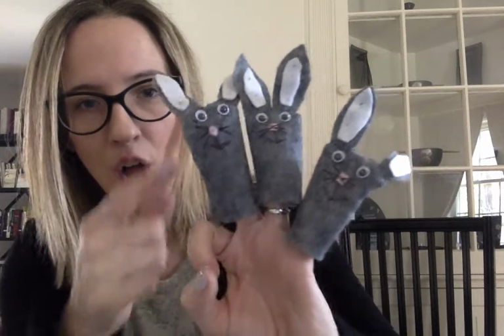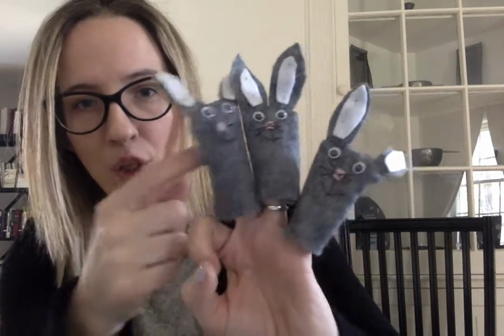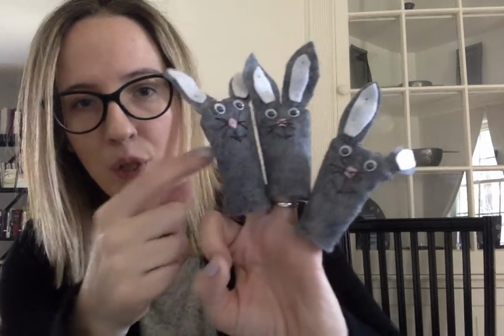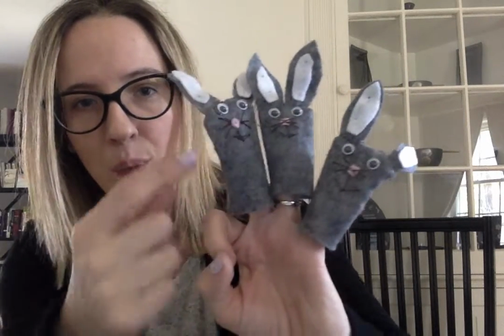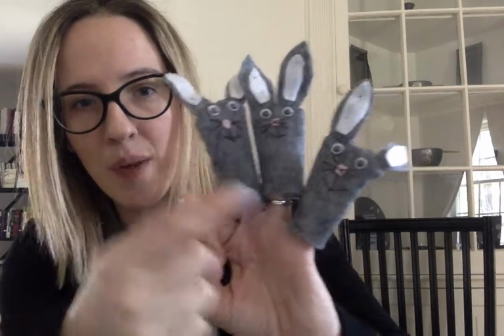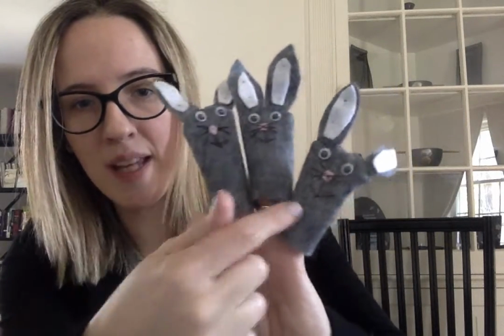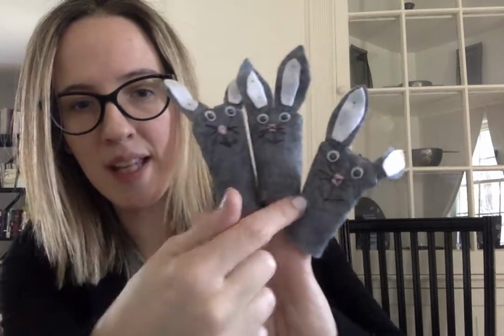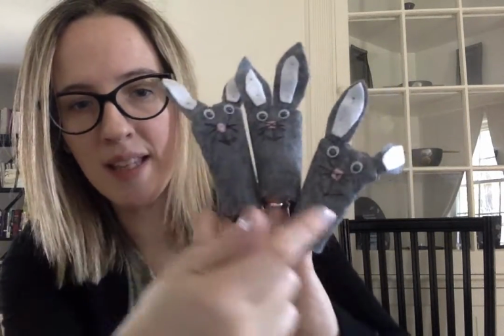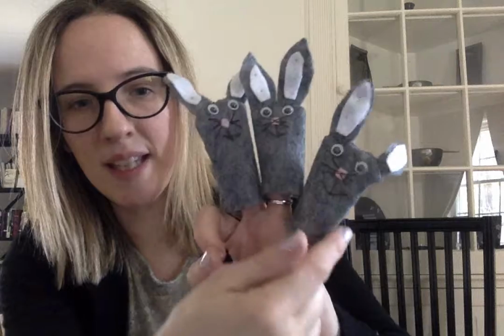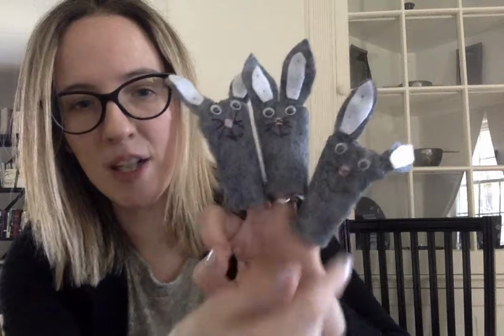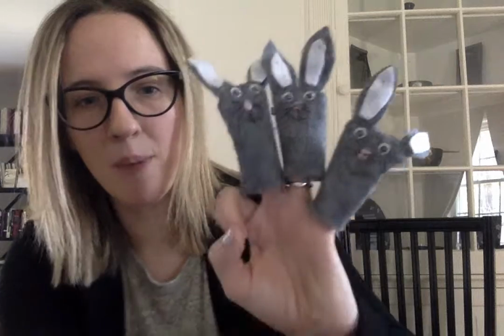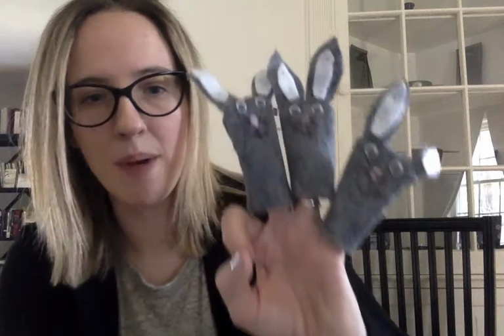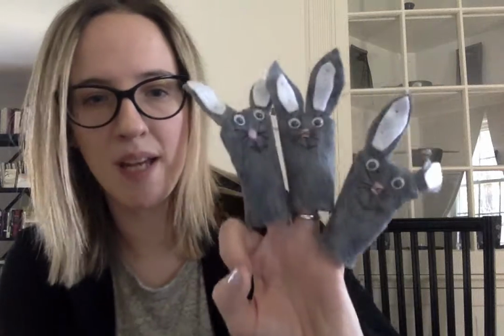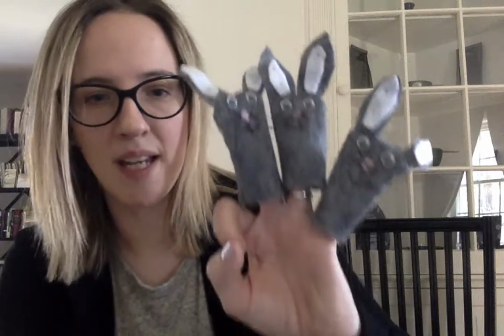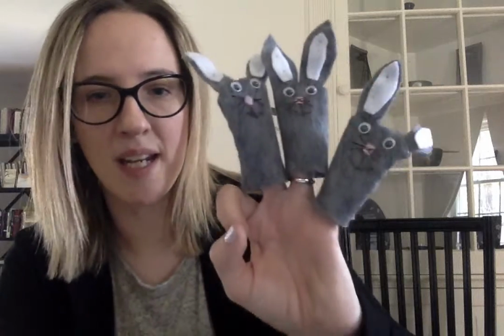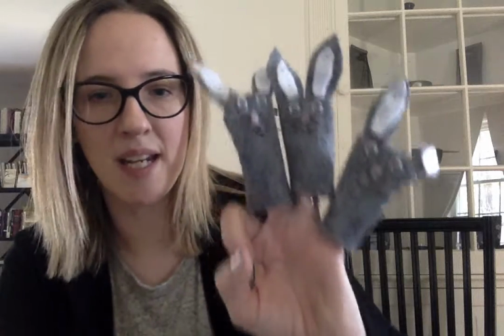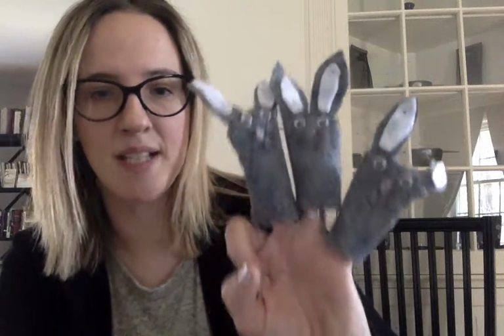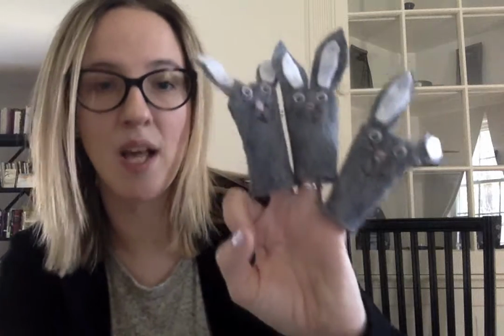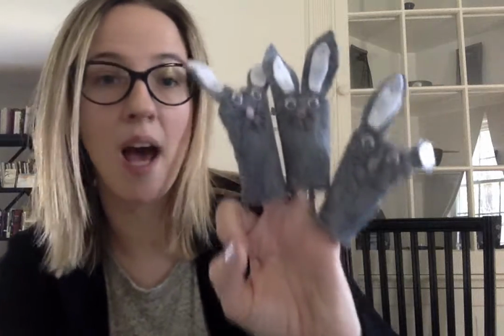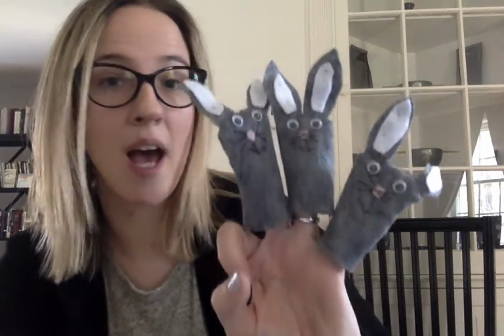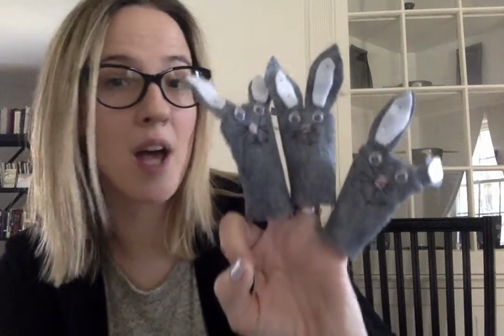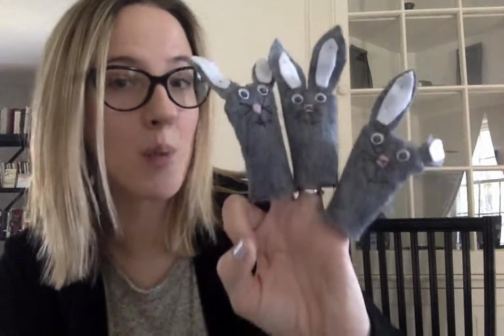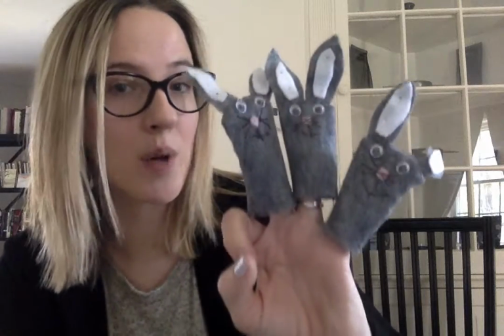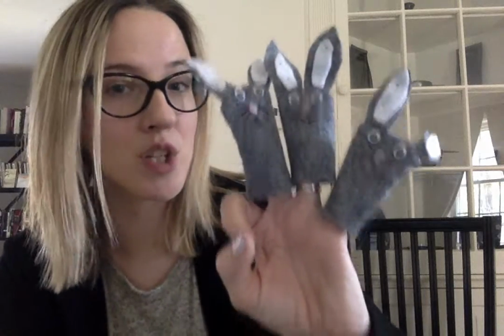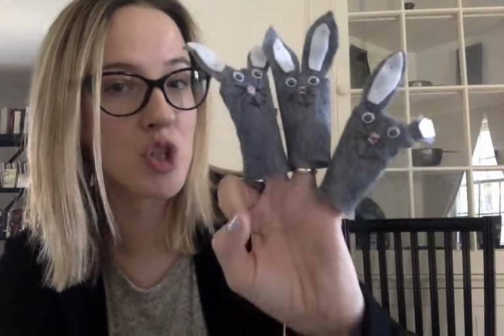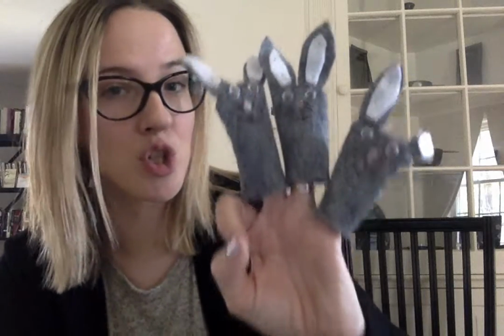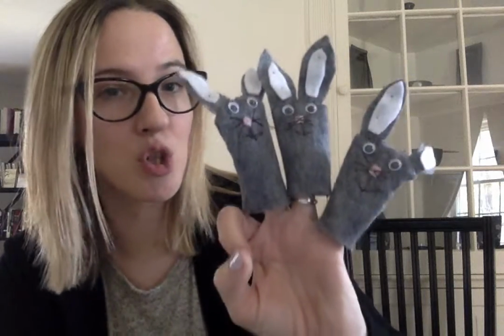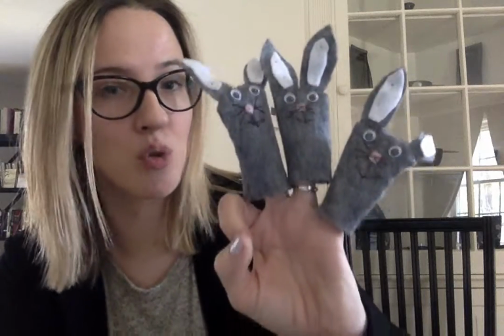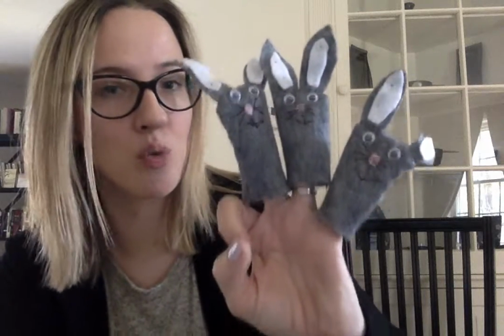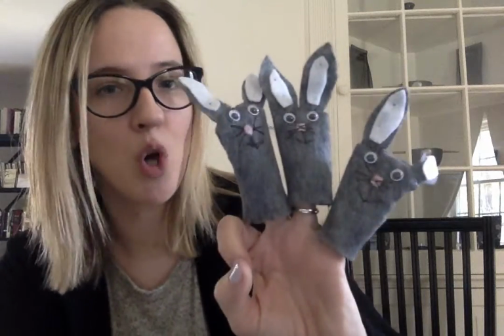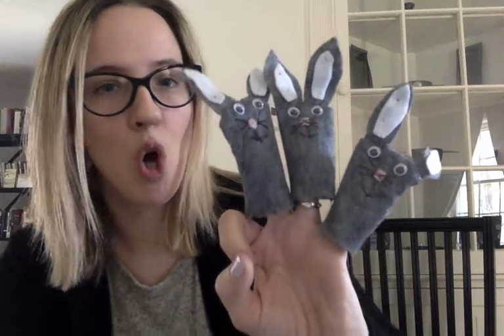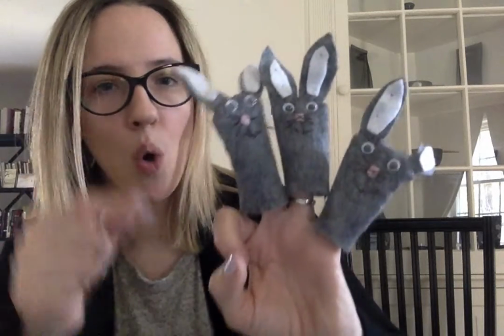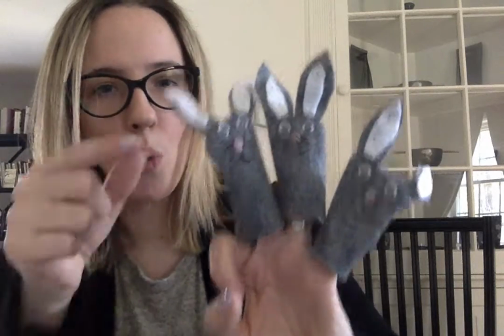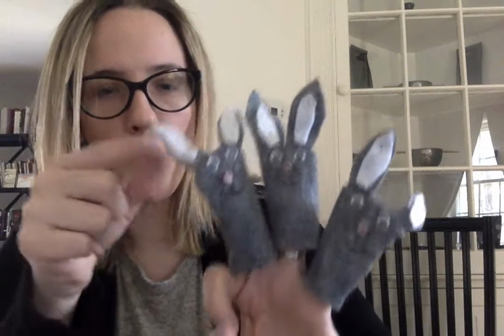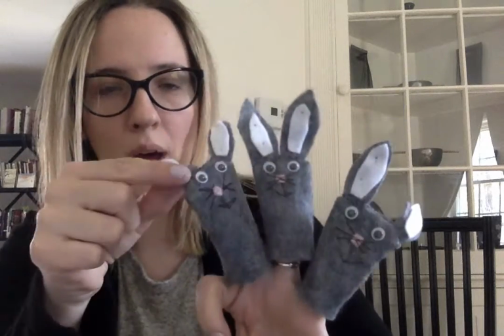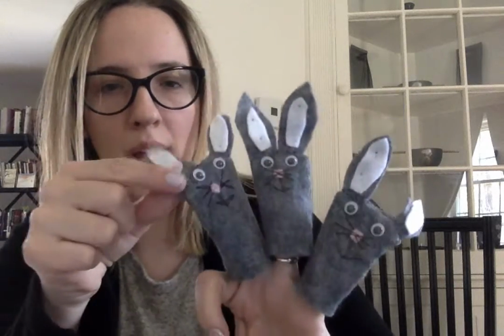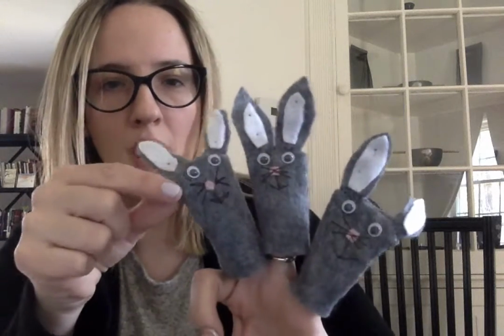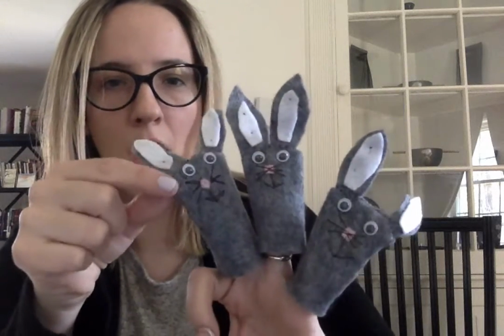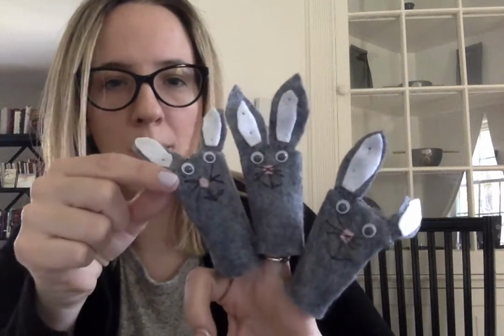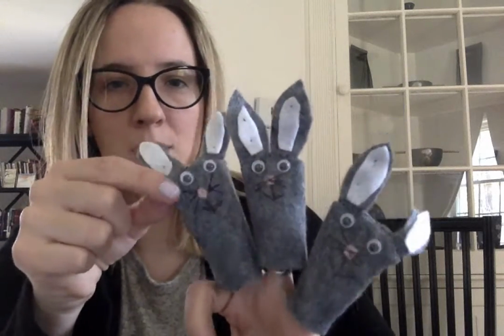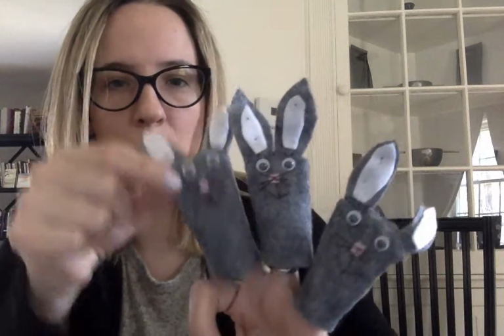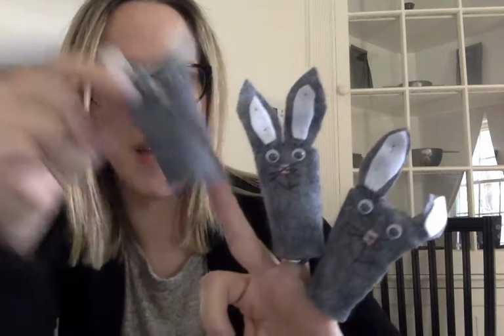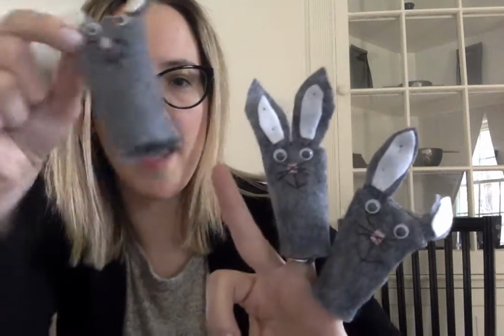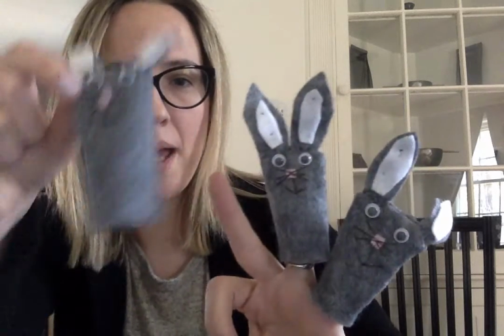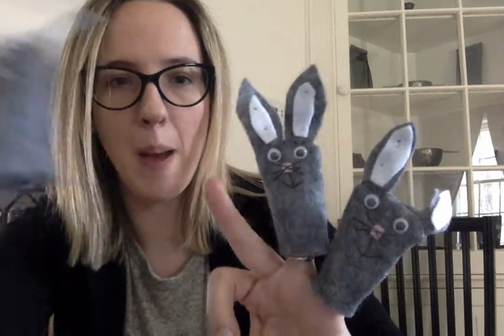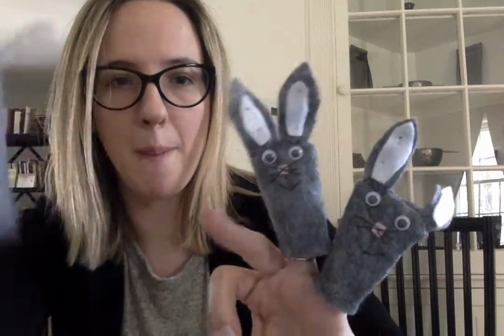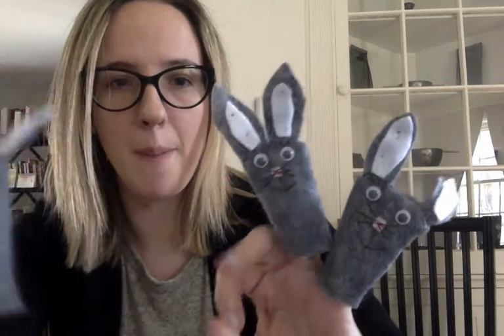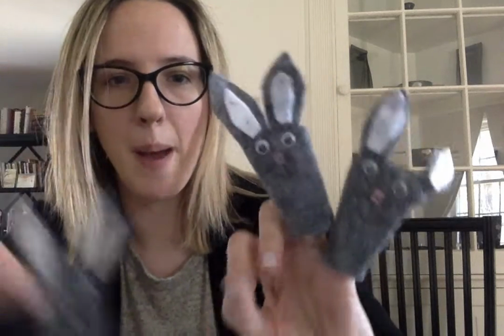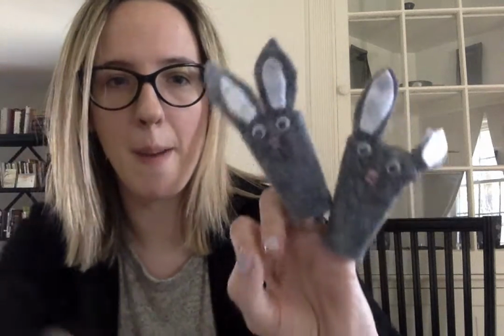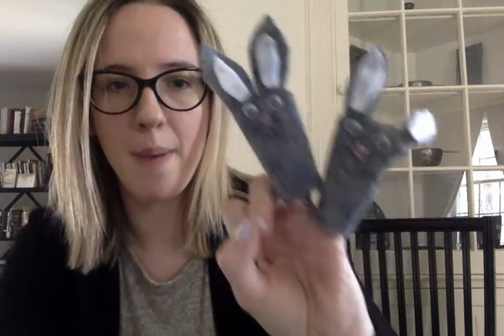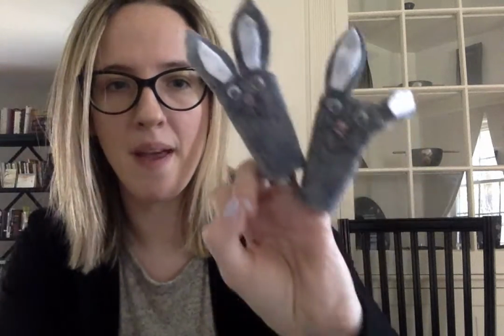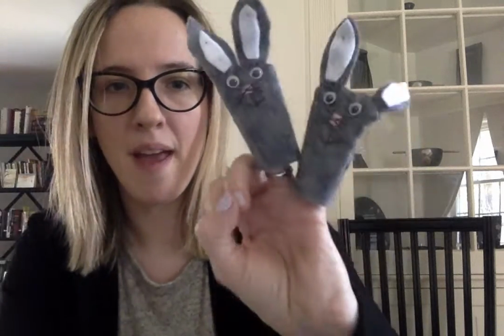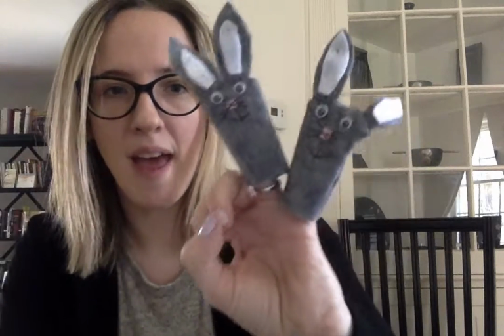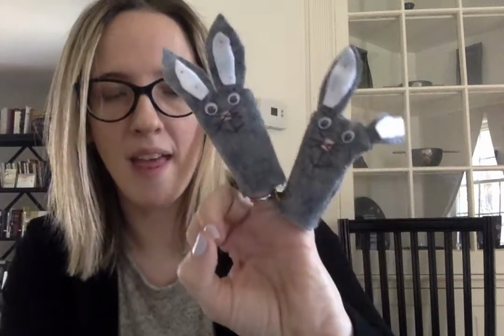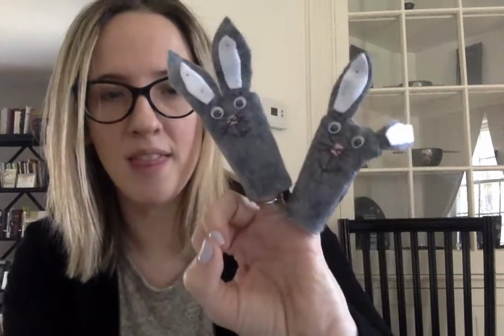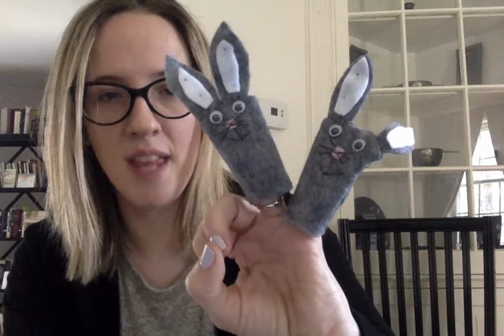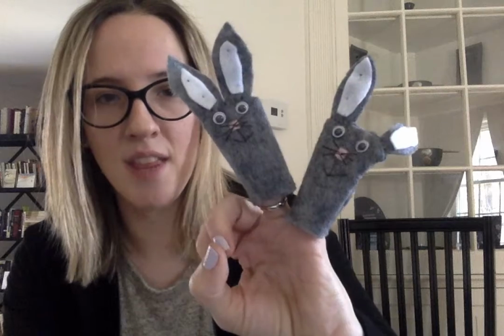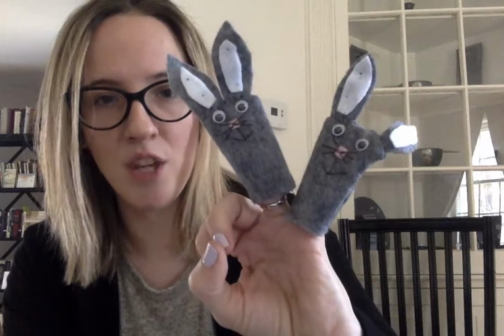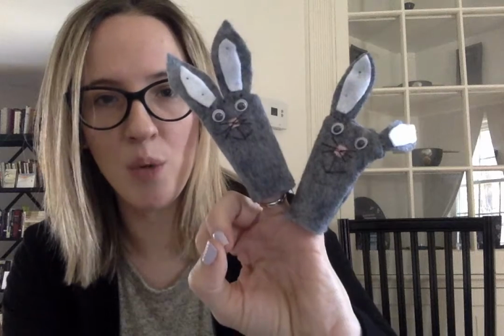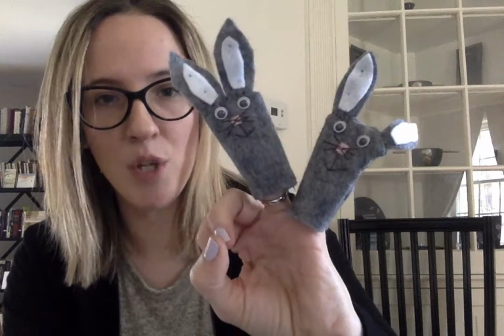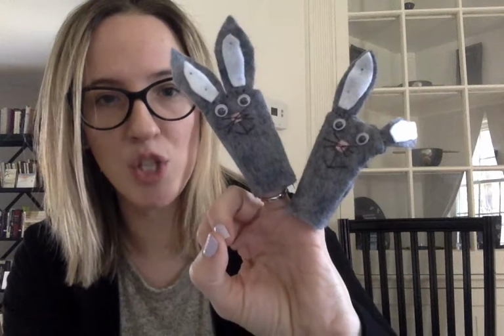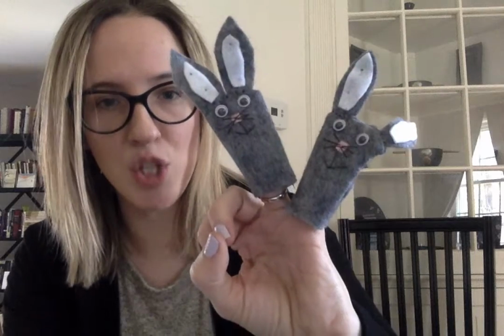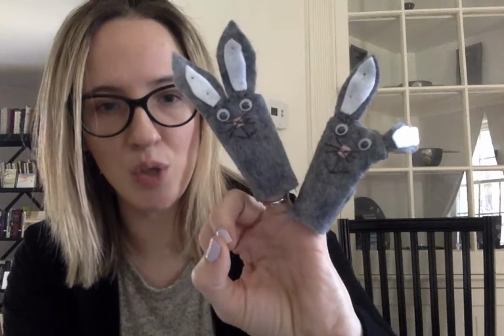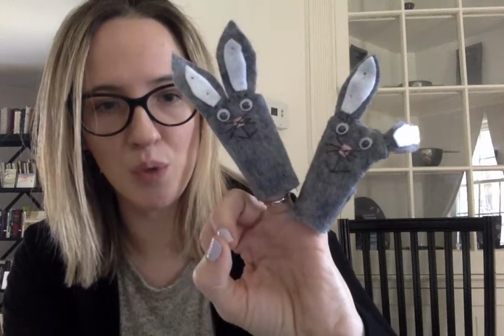Three little bunnies I once knew, one hopped away — hop, hop — and then there were two.